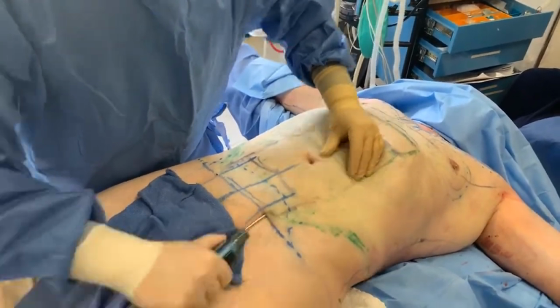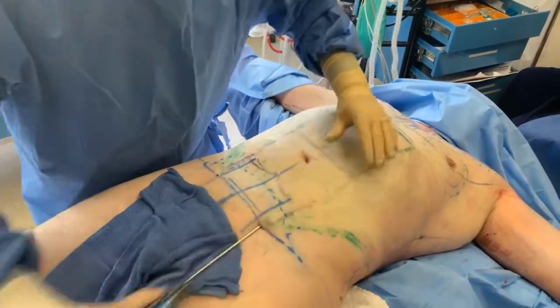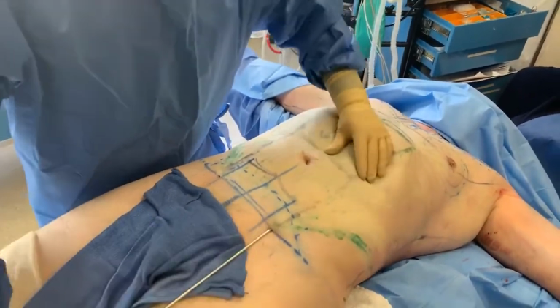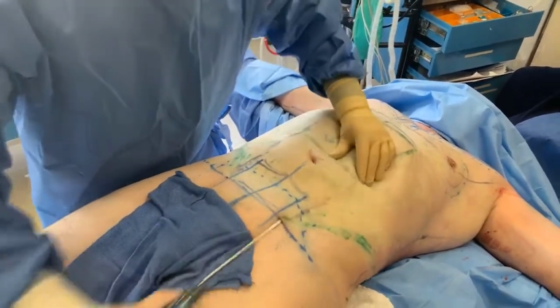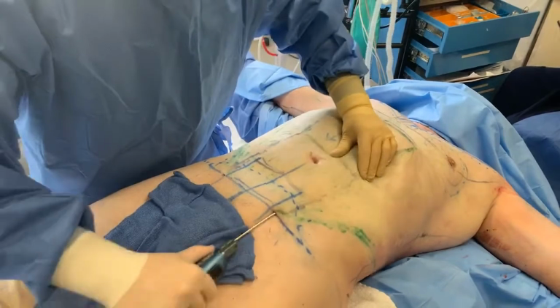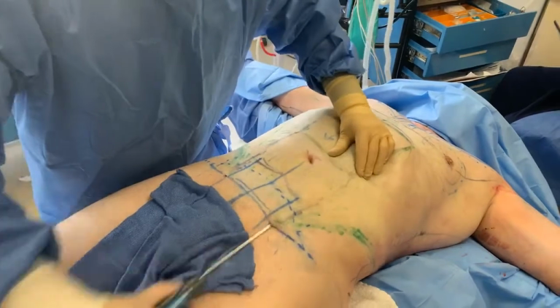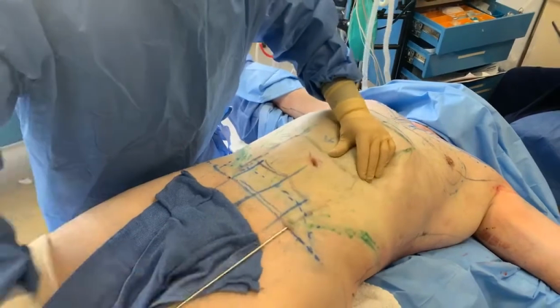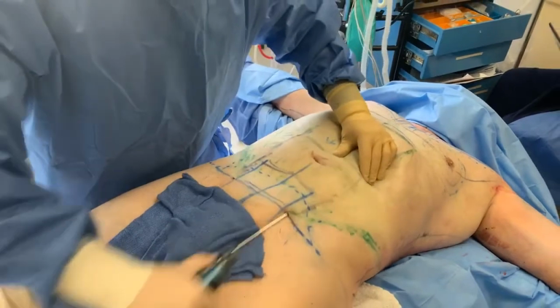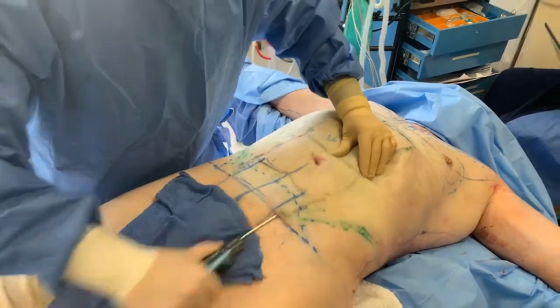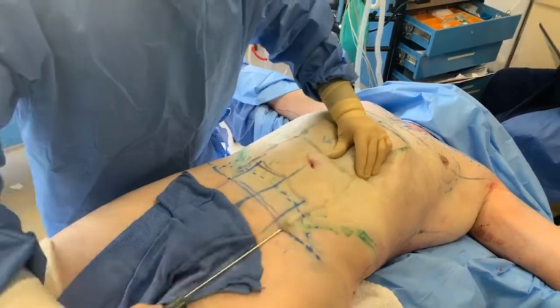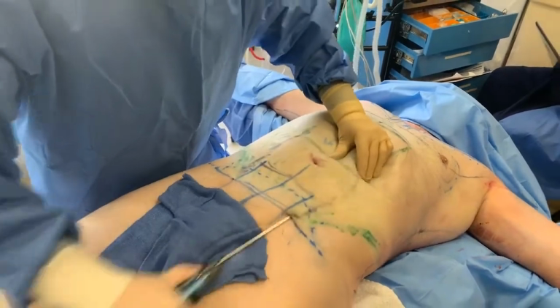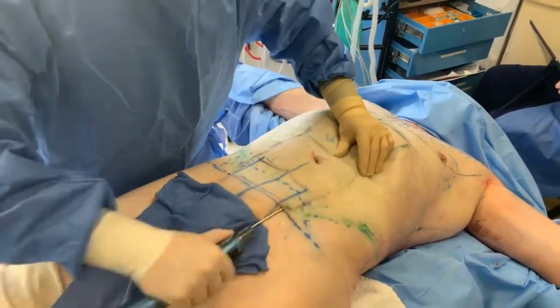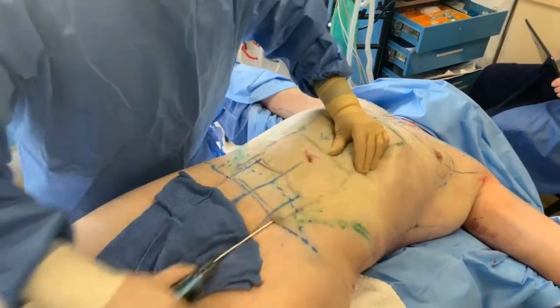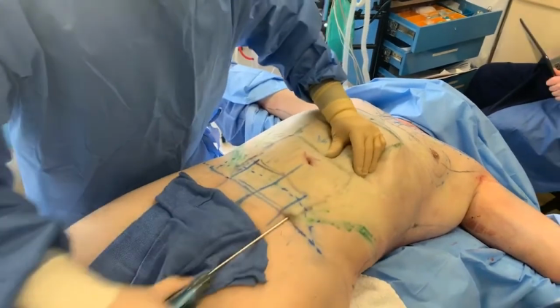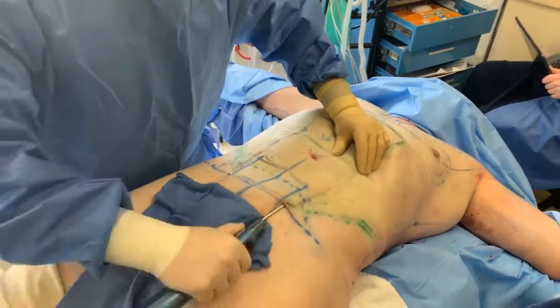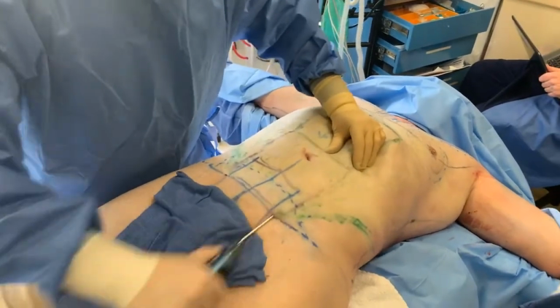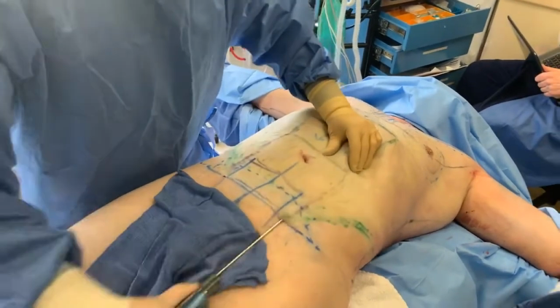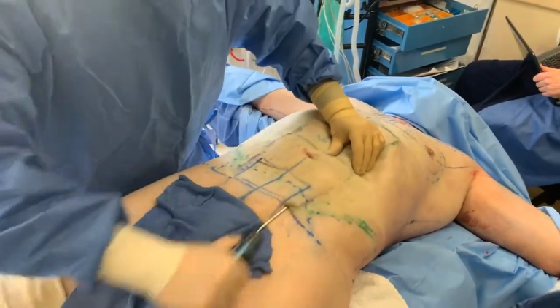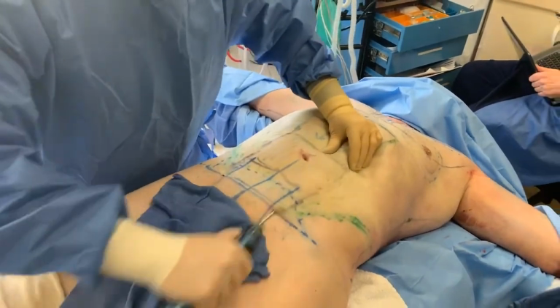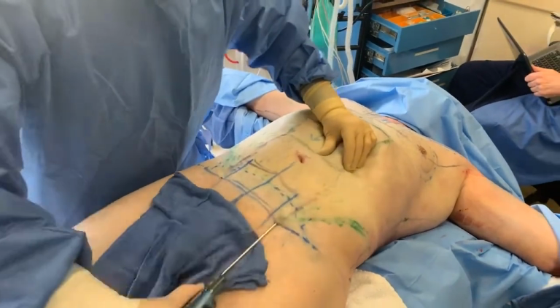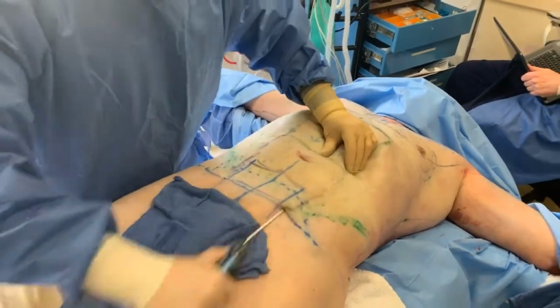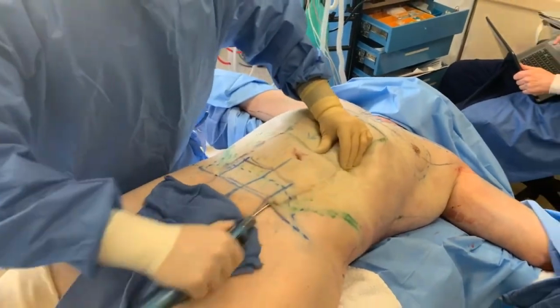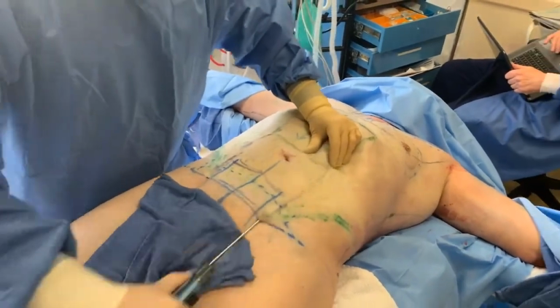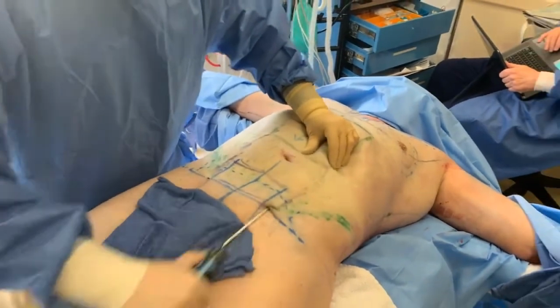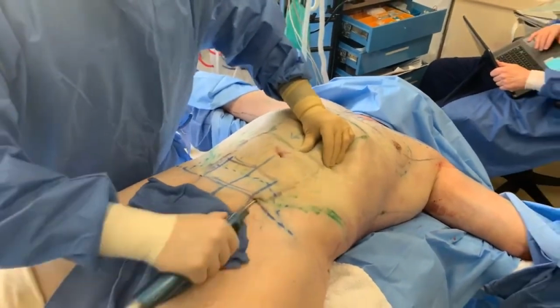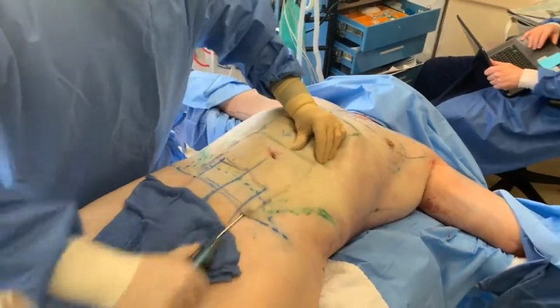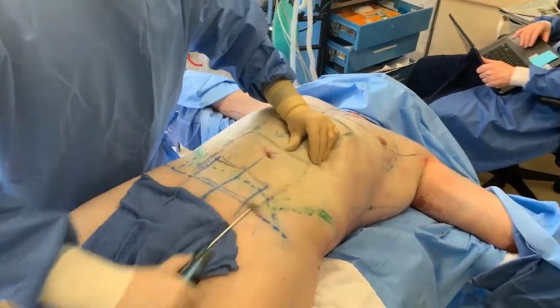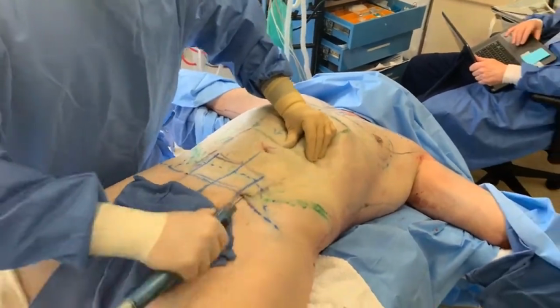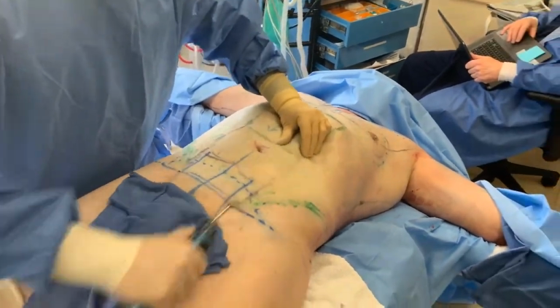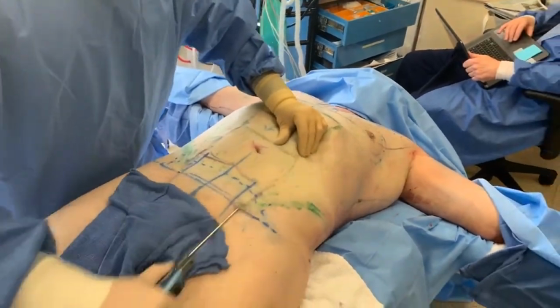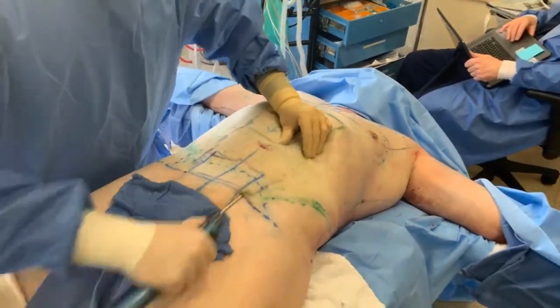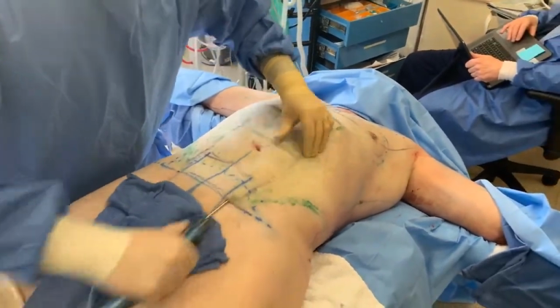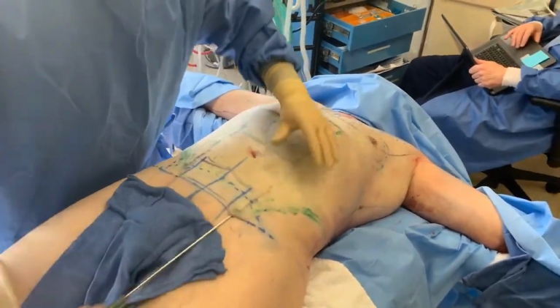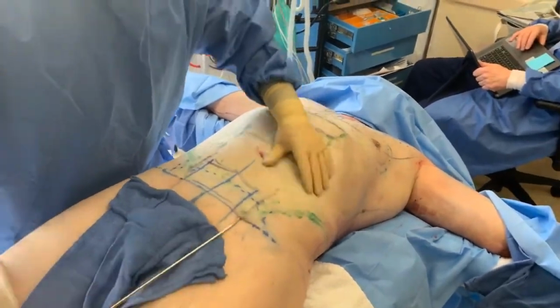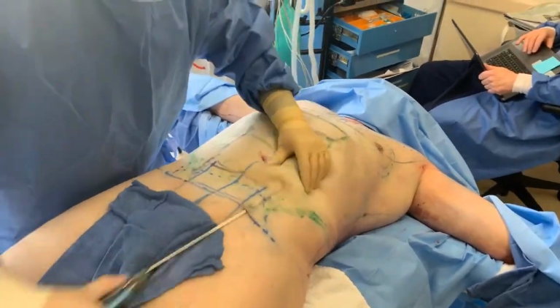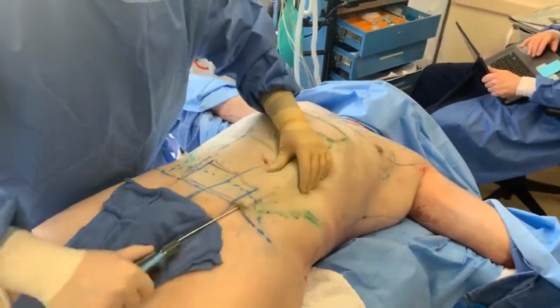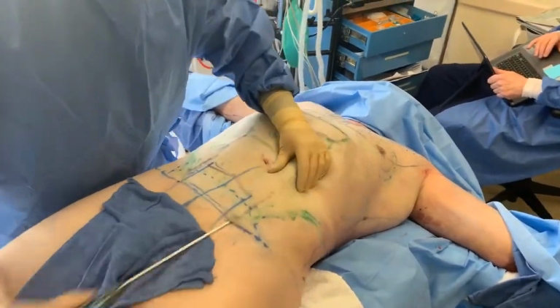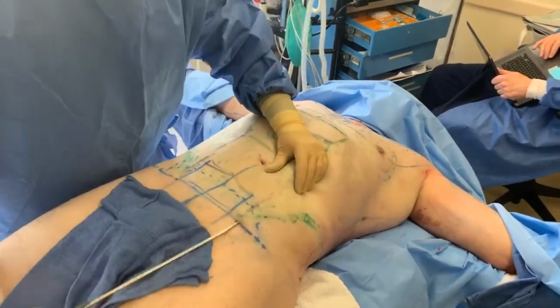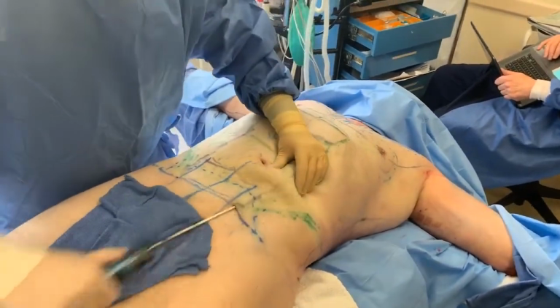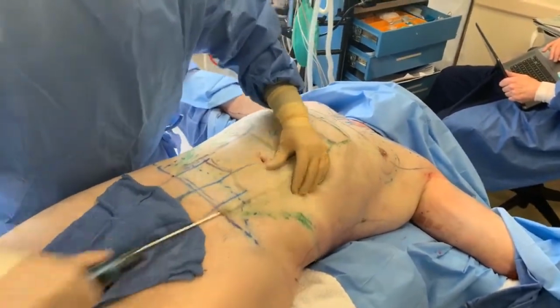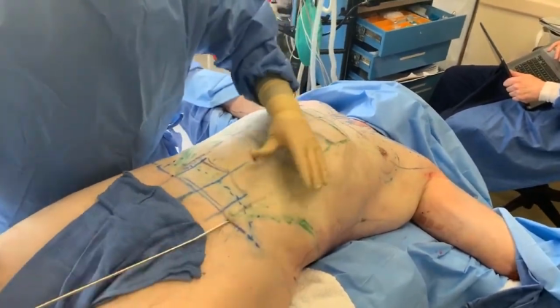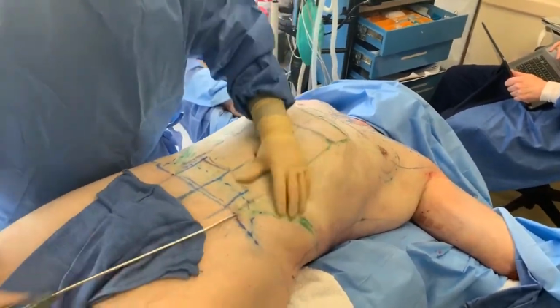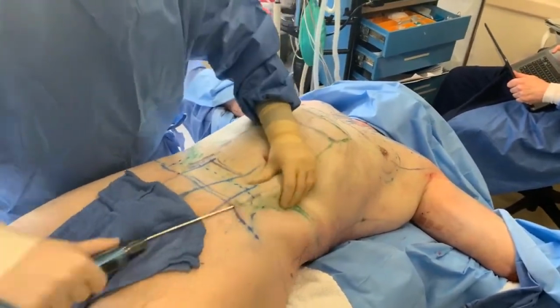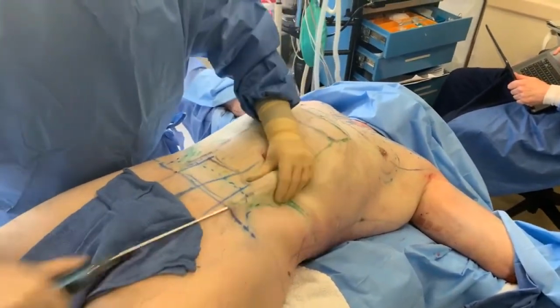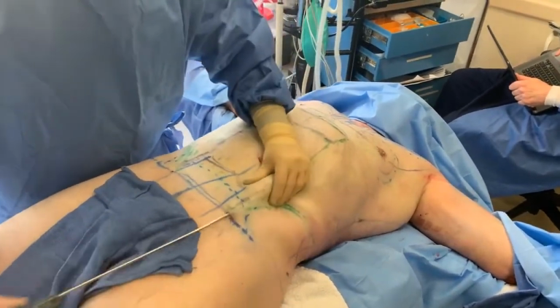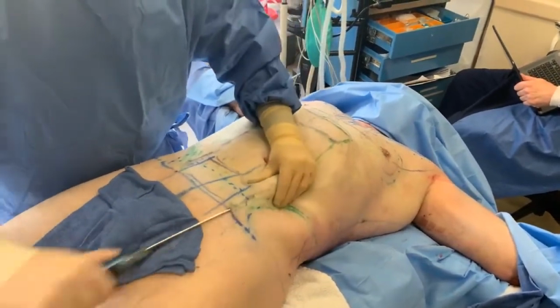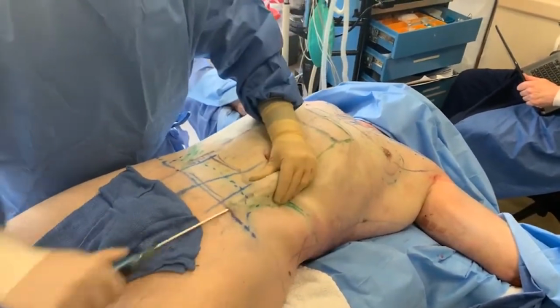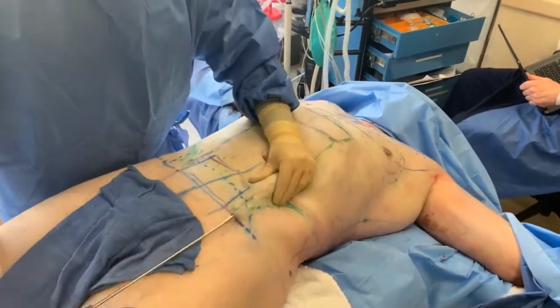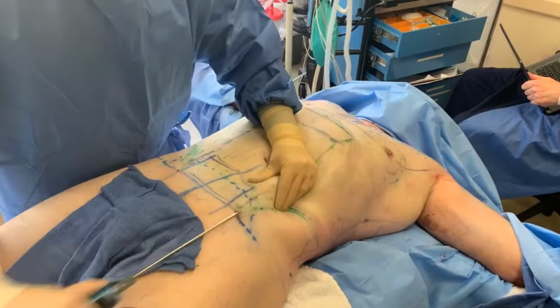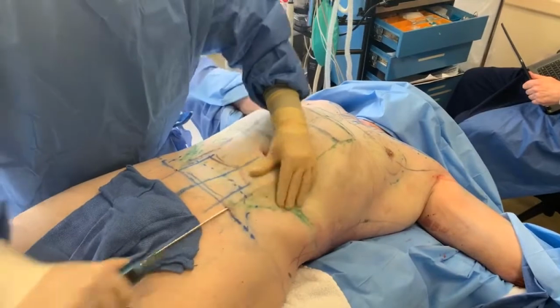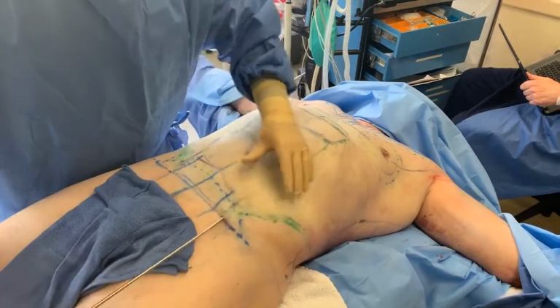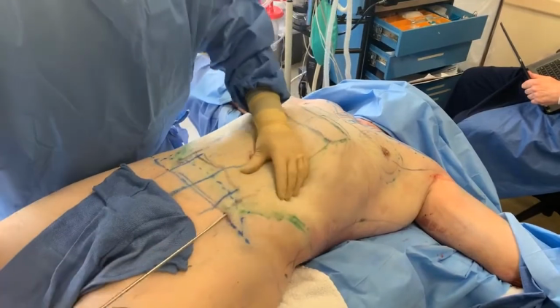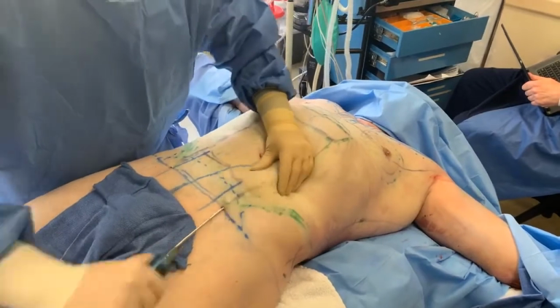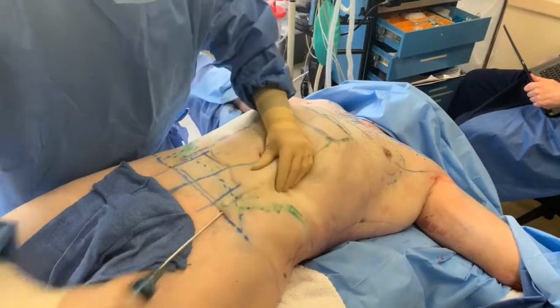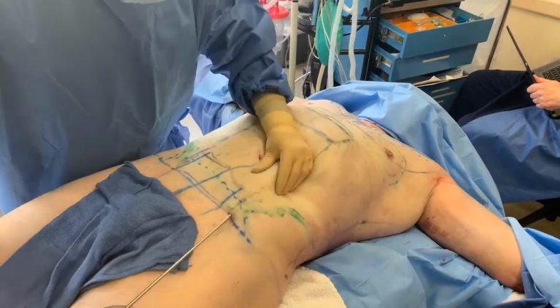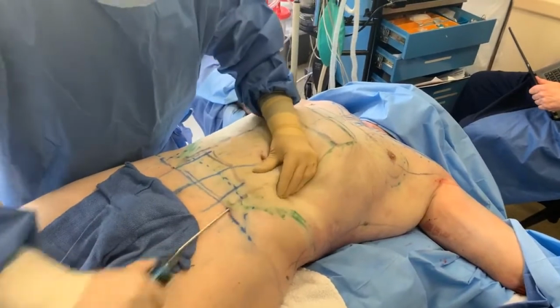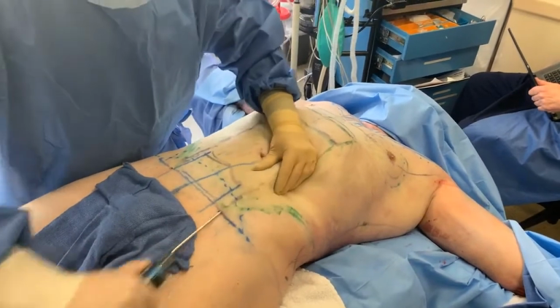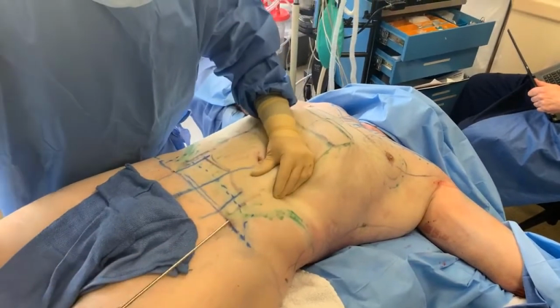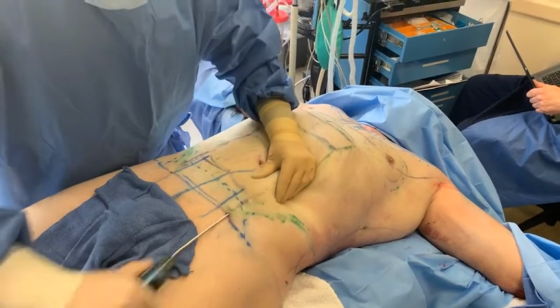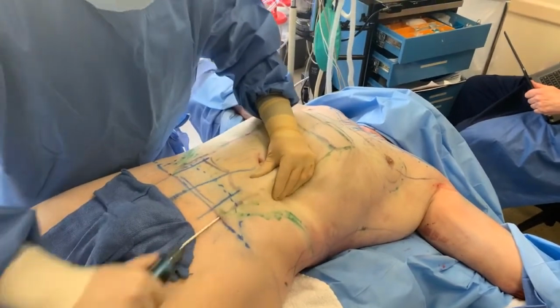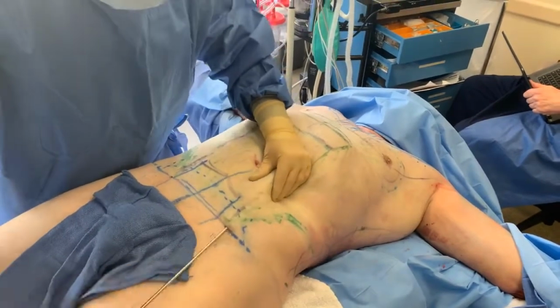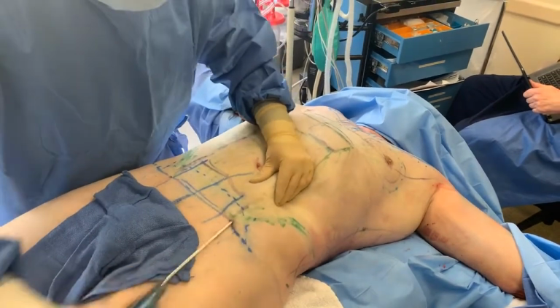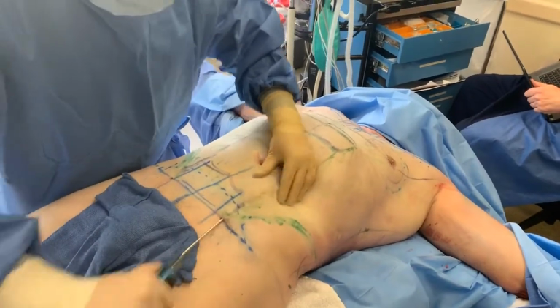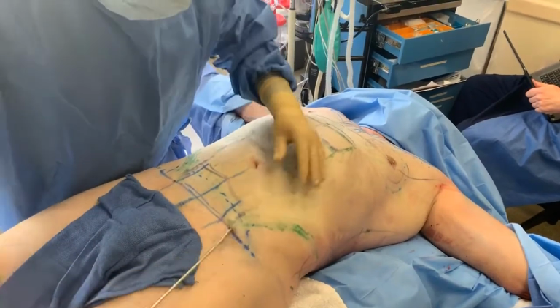So that's power-assisted lipo for sculpting, and we'll get back to you when we do the internal heating so you can see everything.